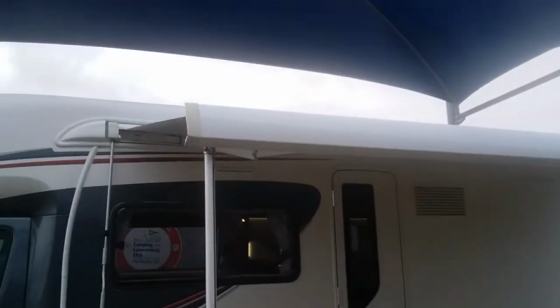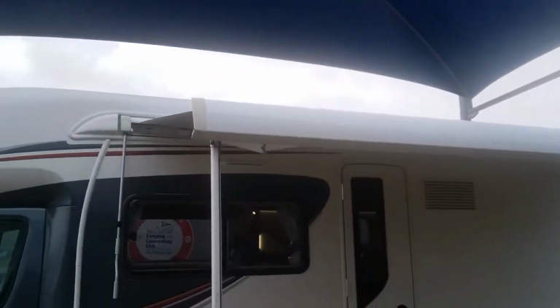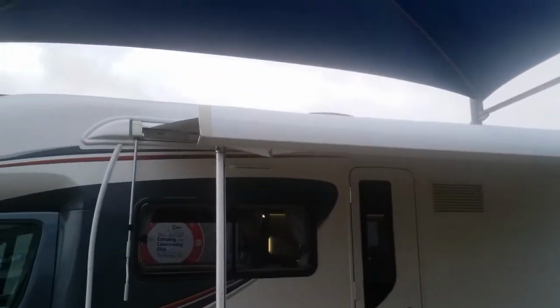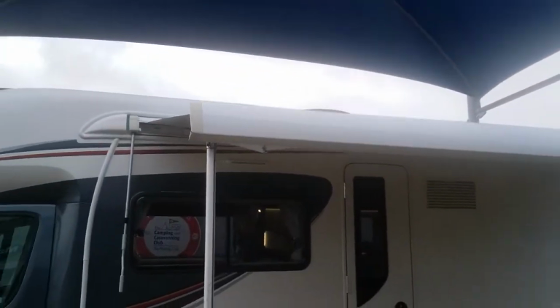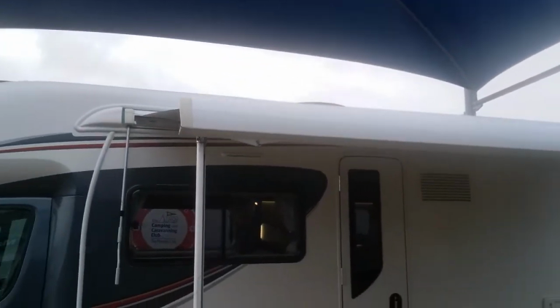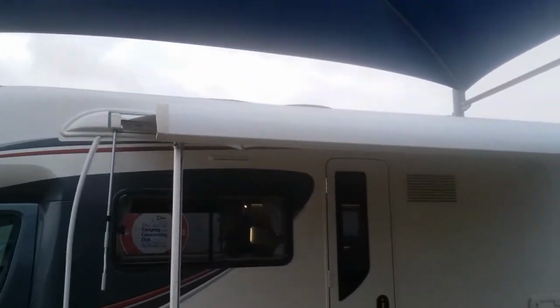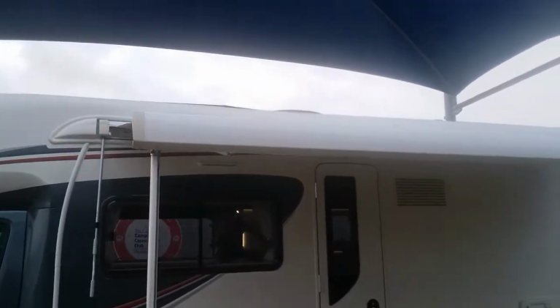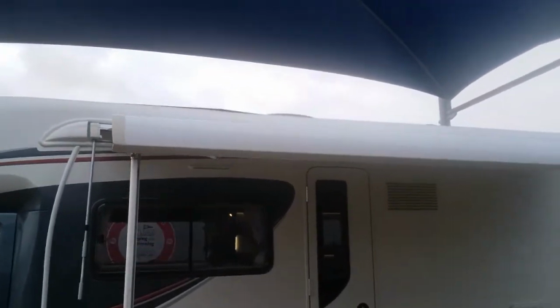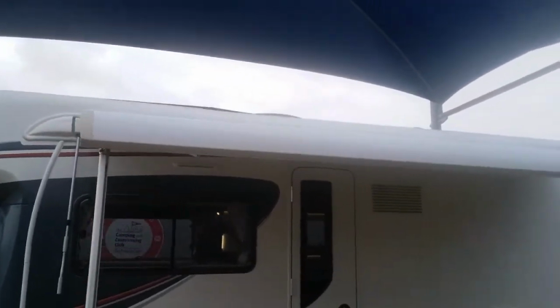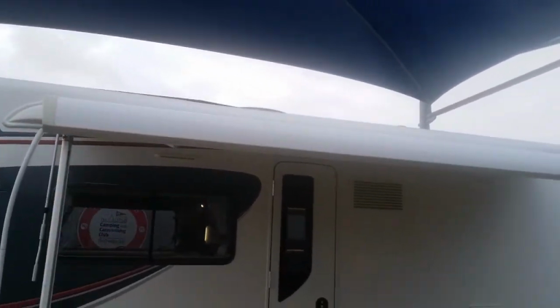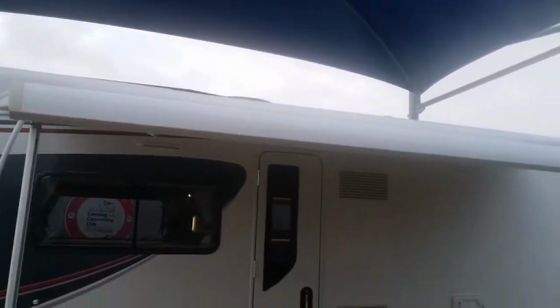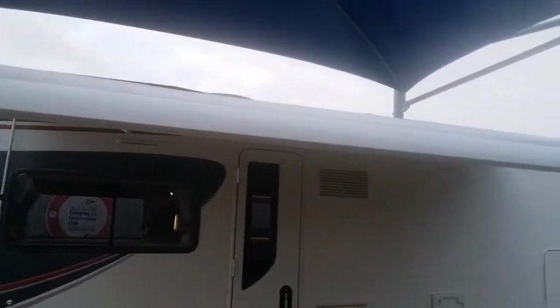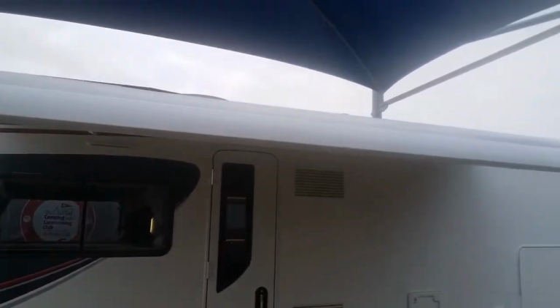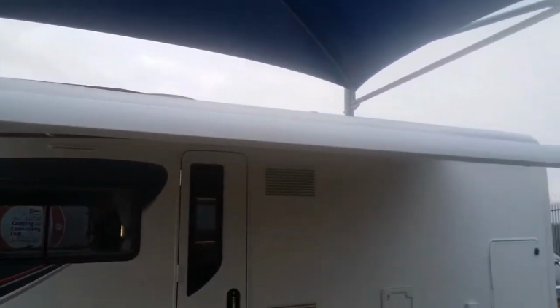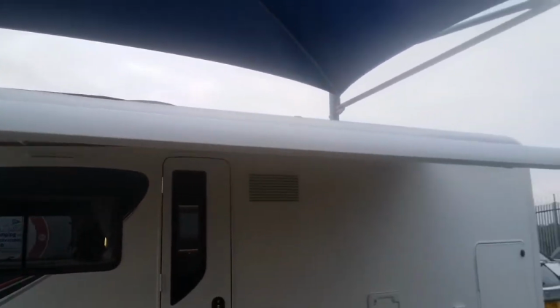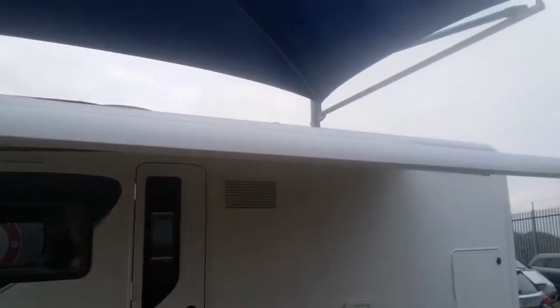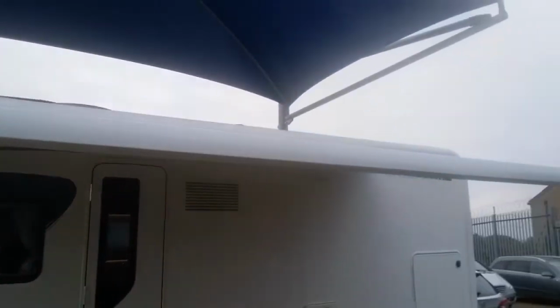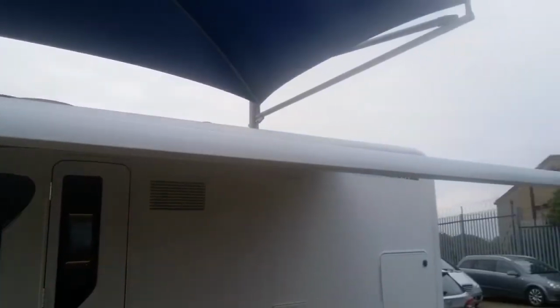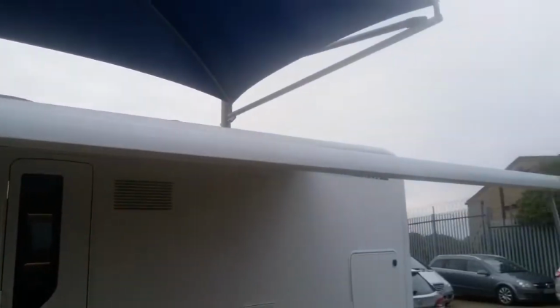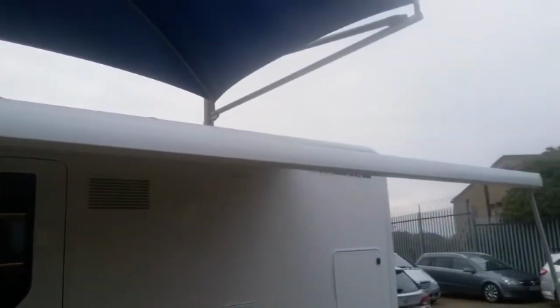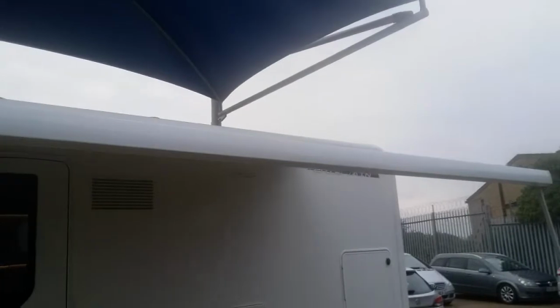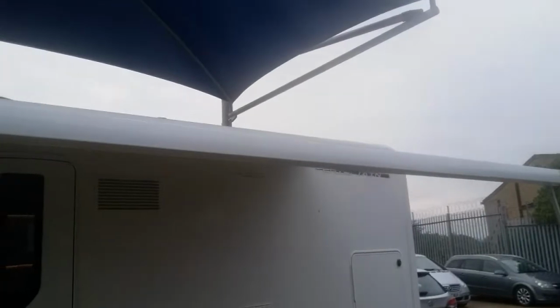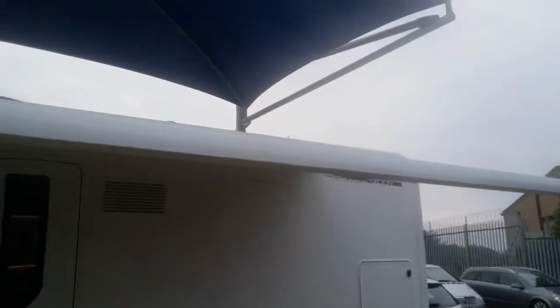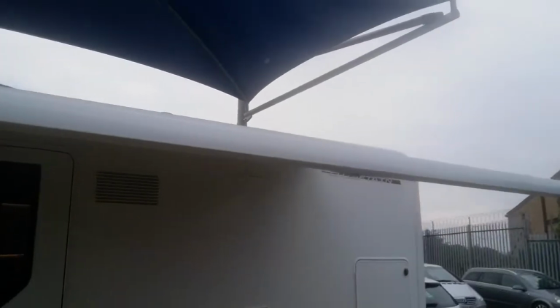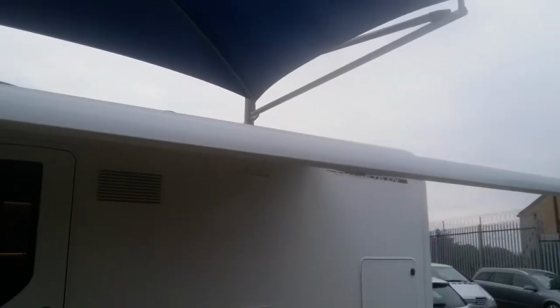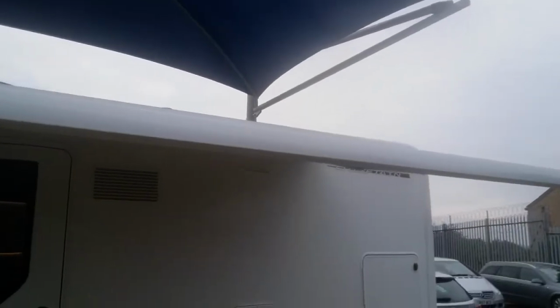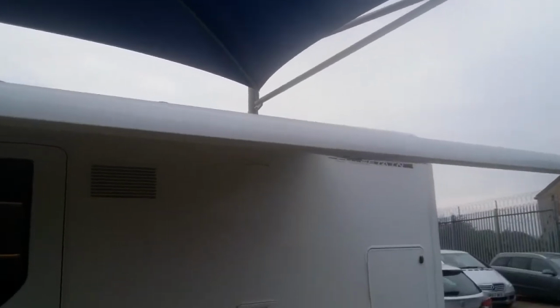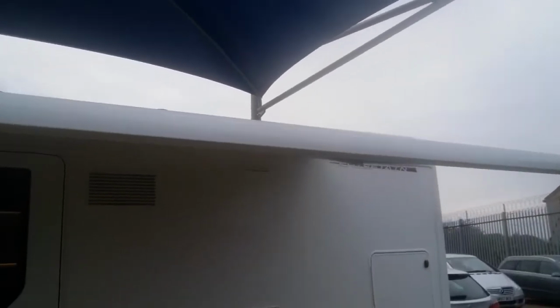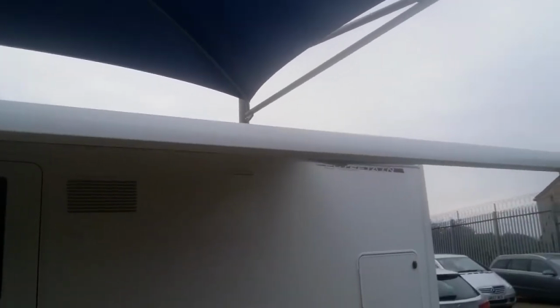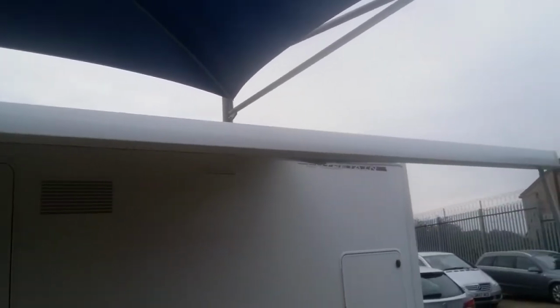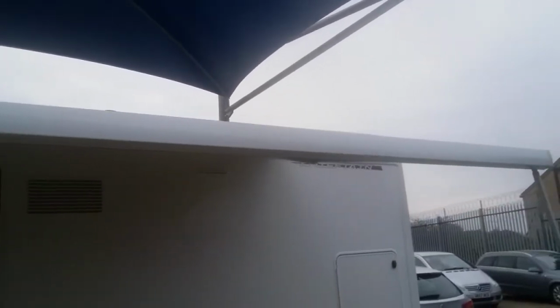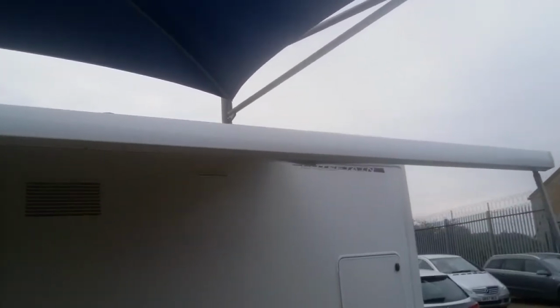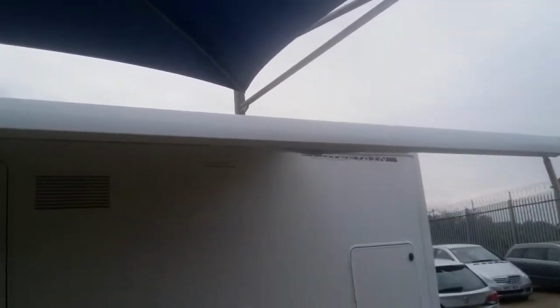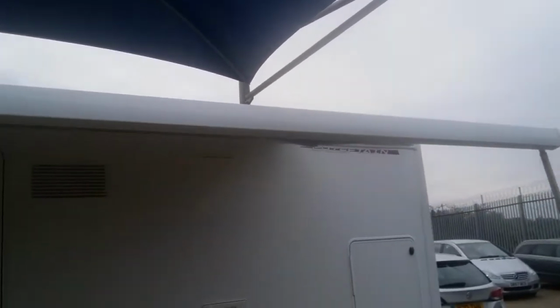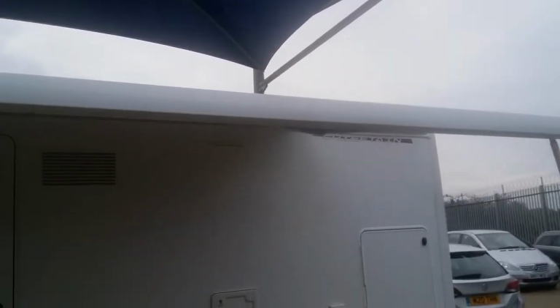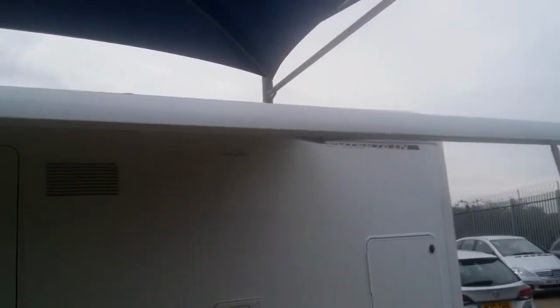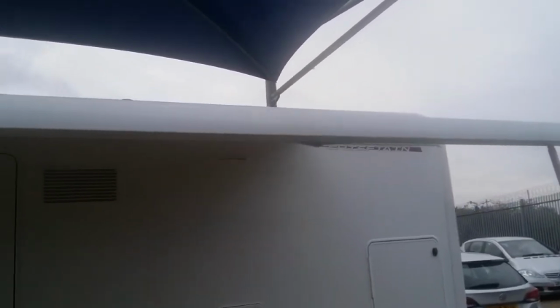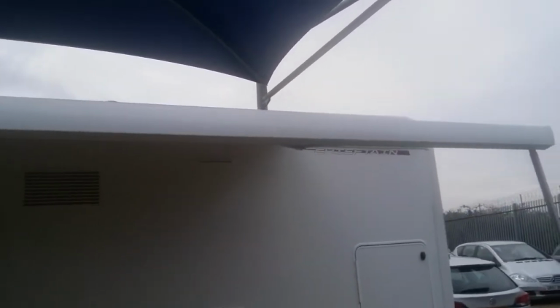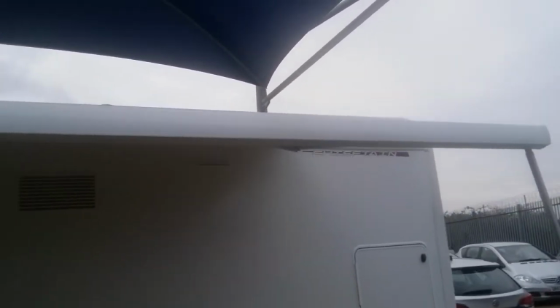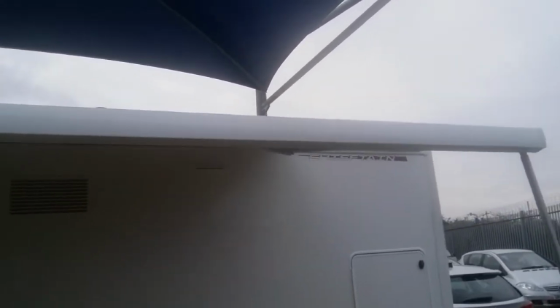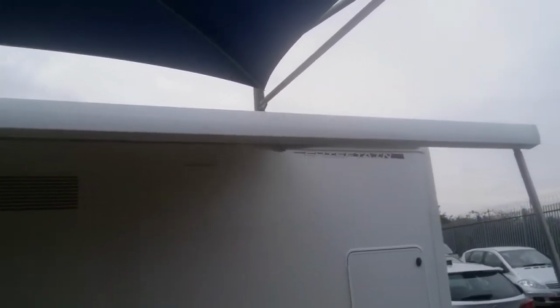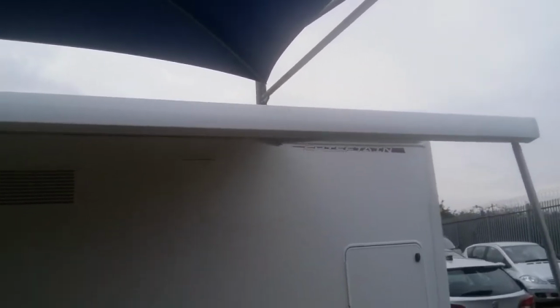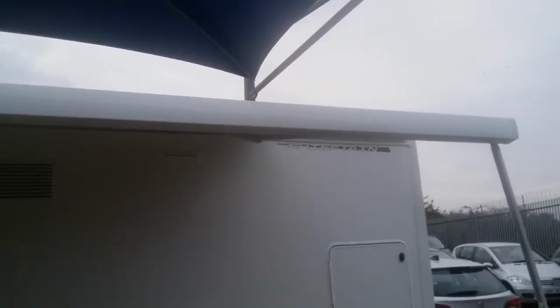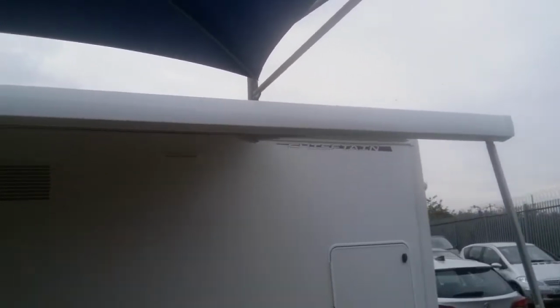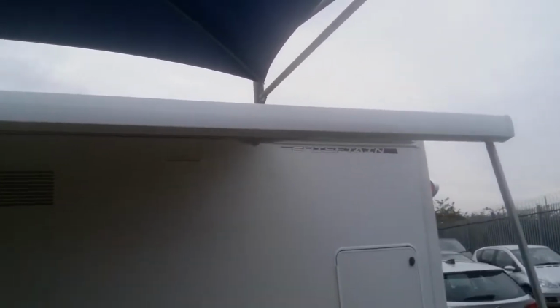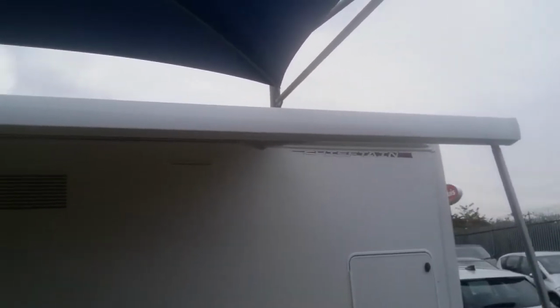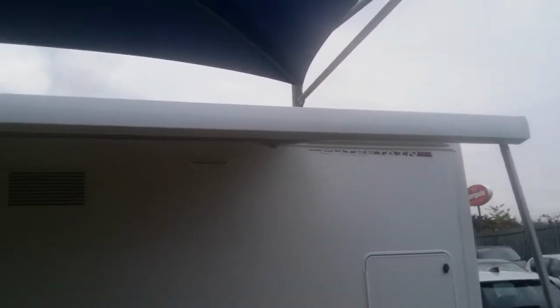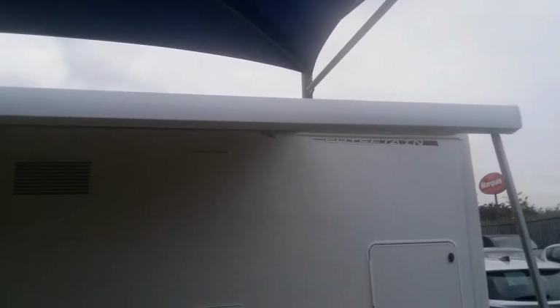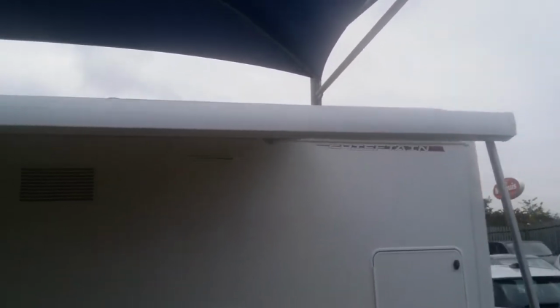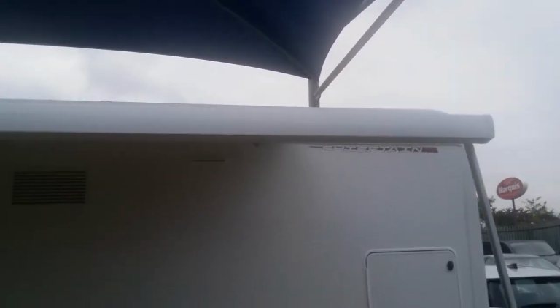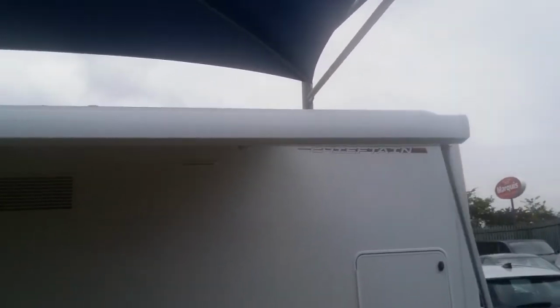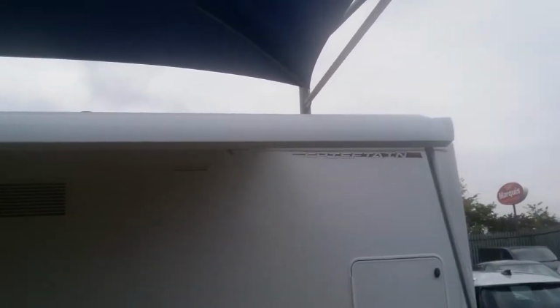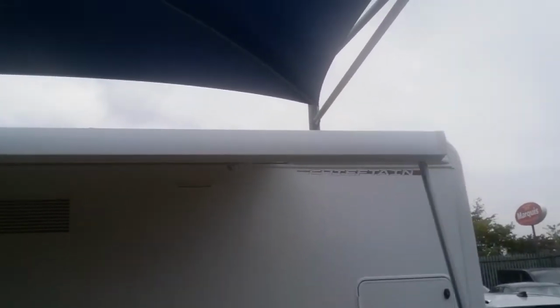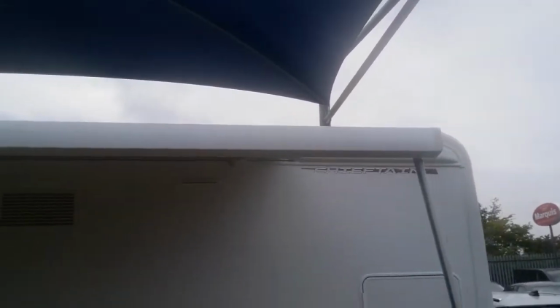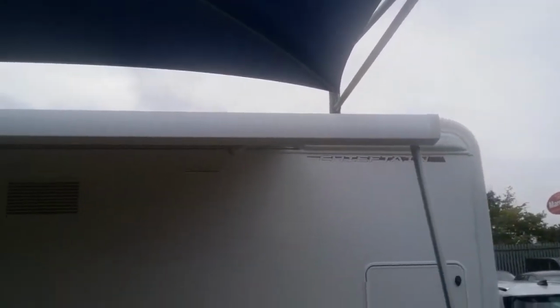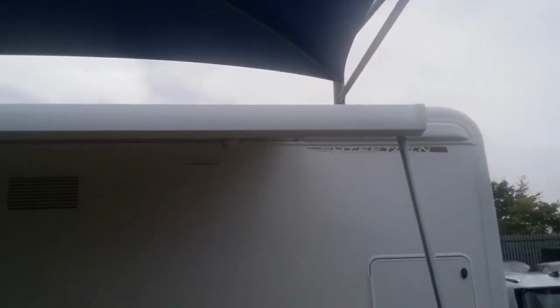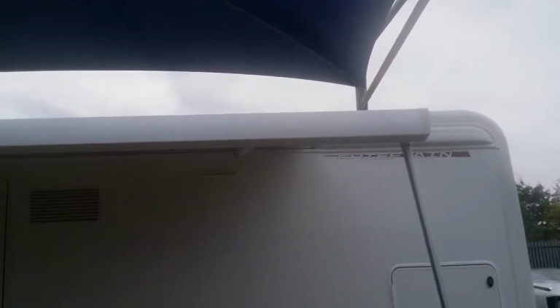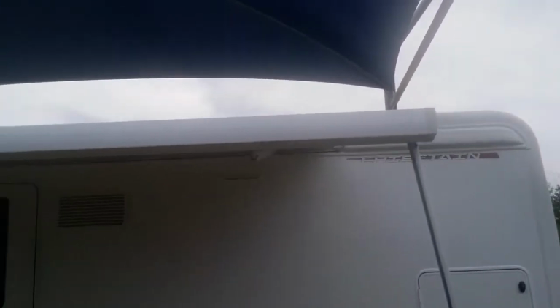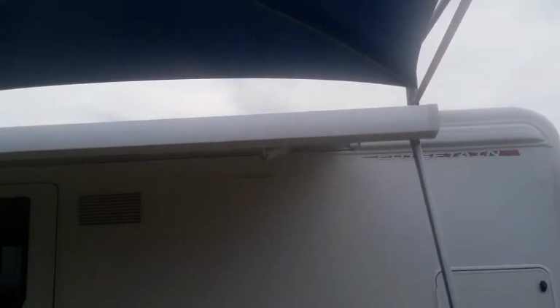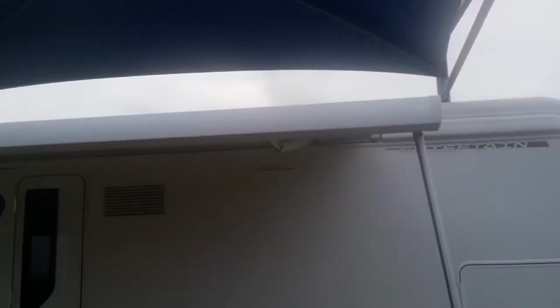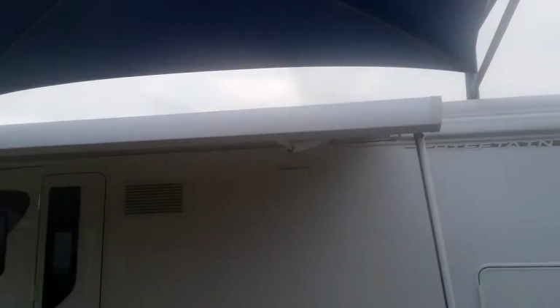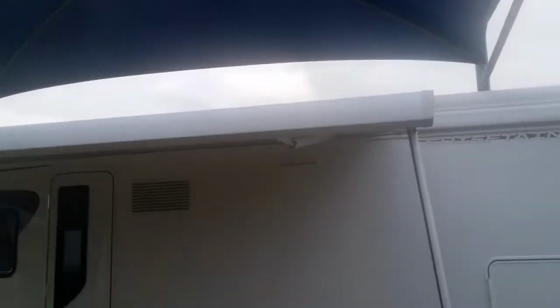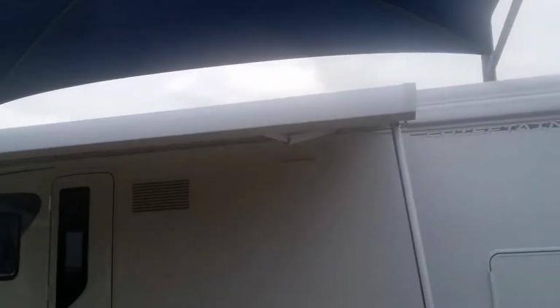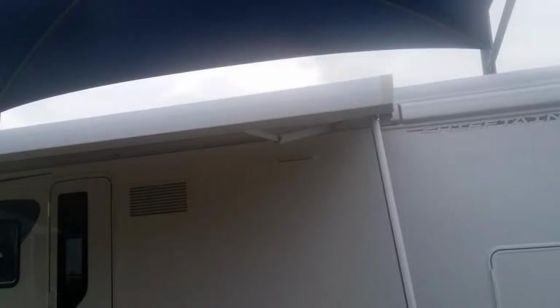Never use the canopy in high winds, as you do run the risk of it being flipped over the top of the motorhome.